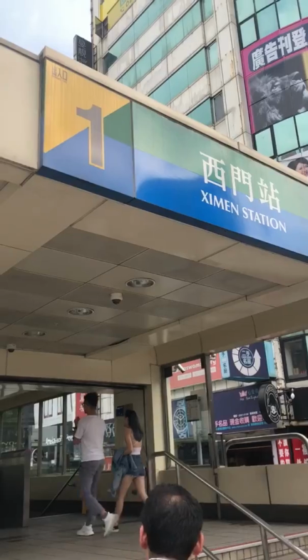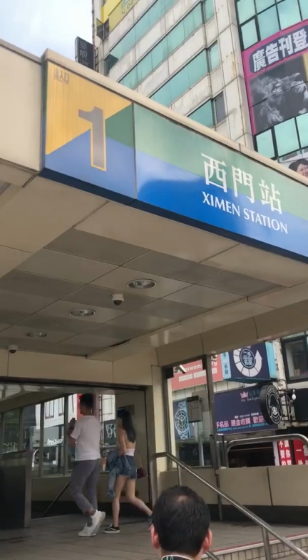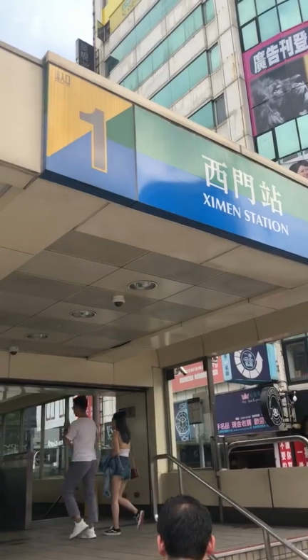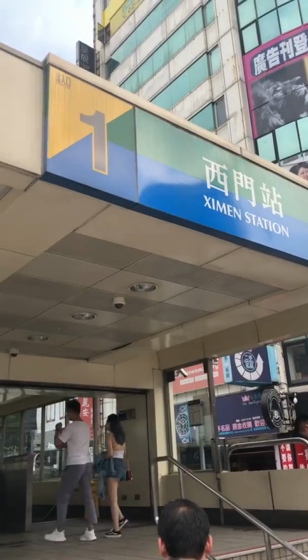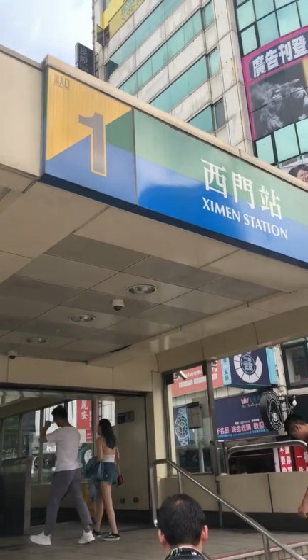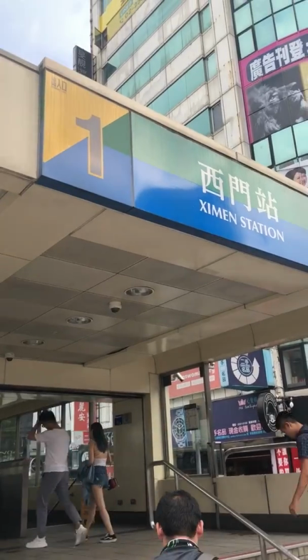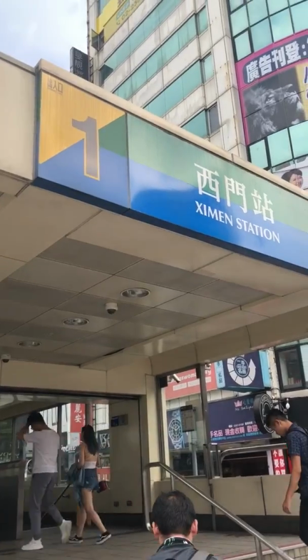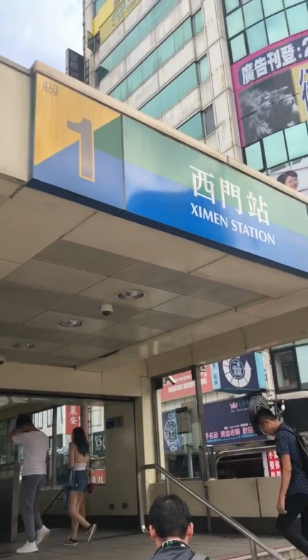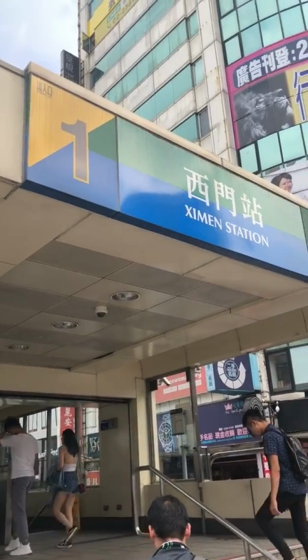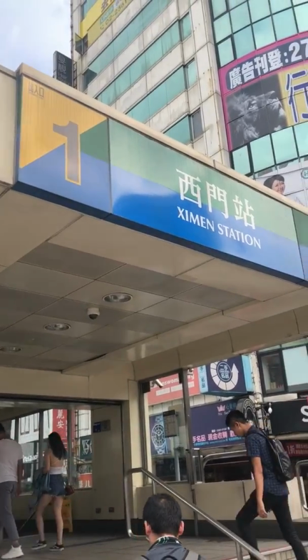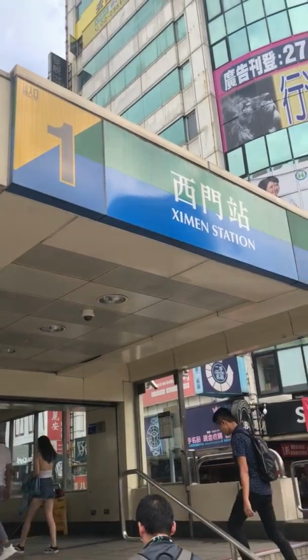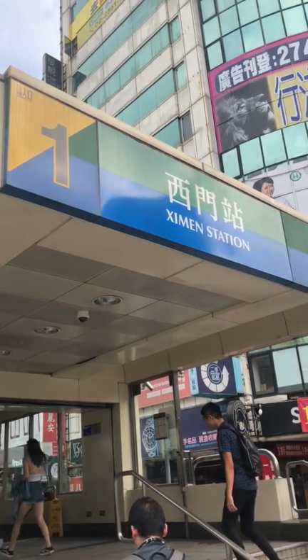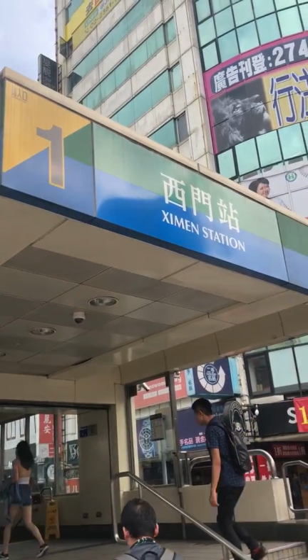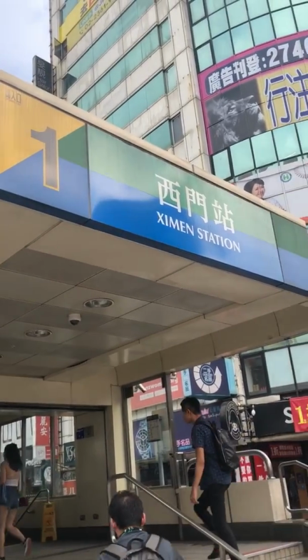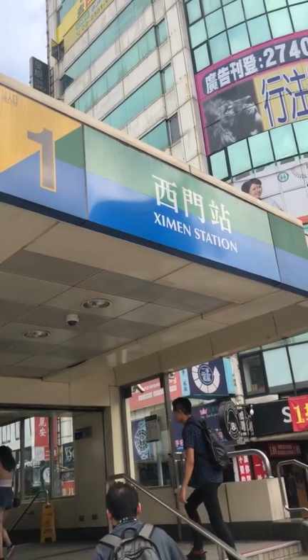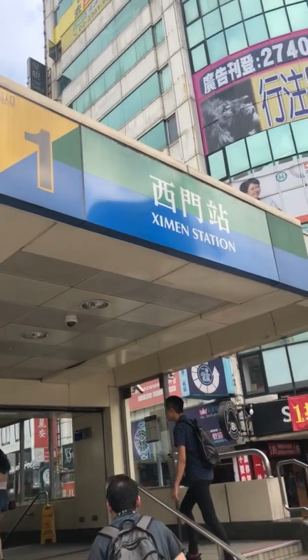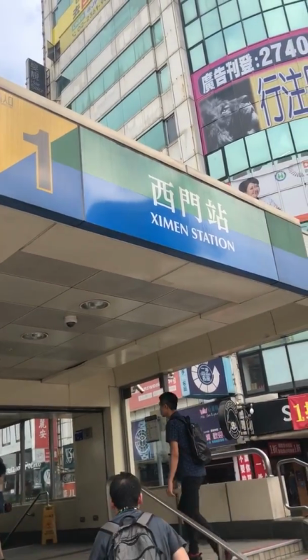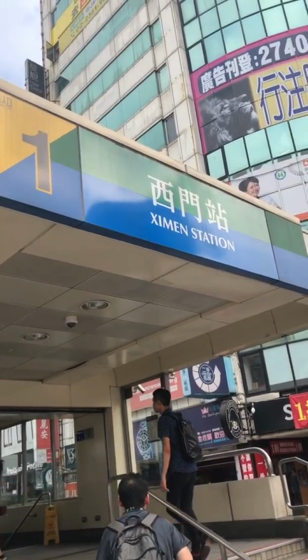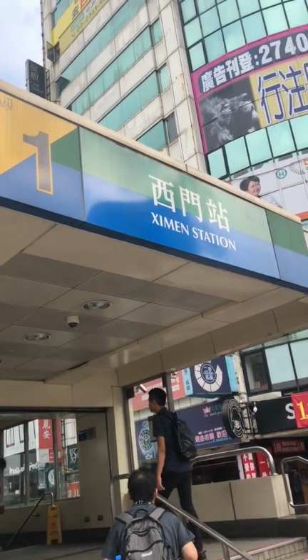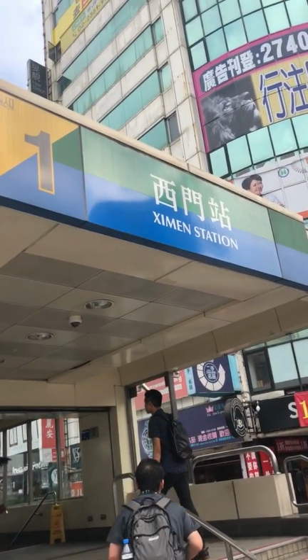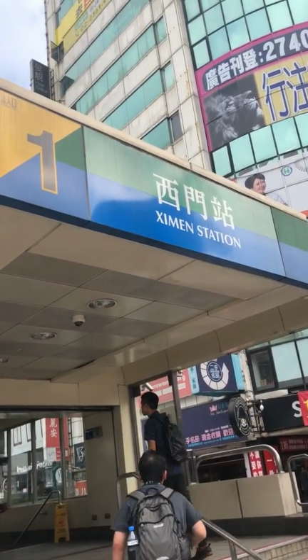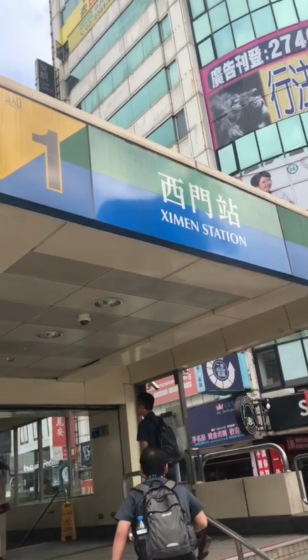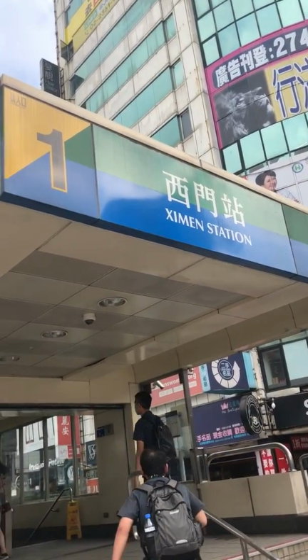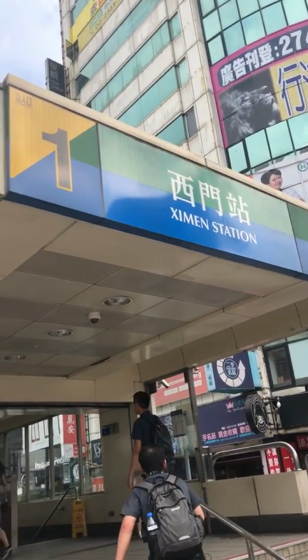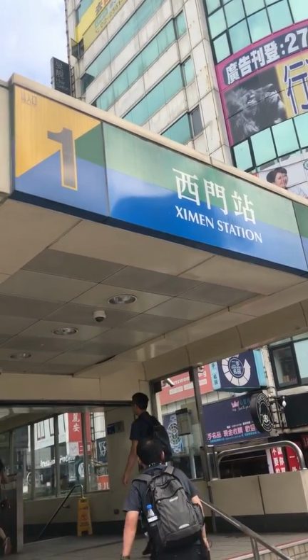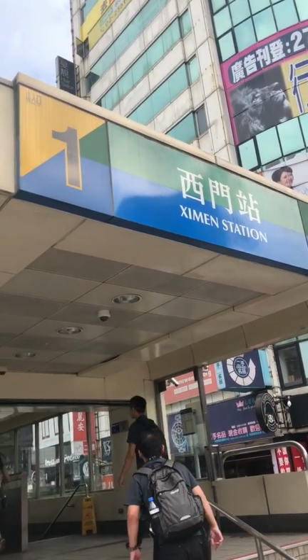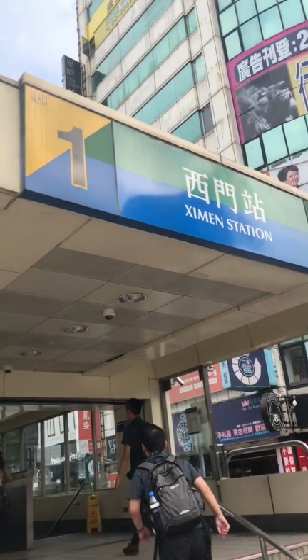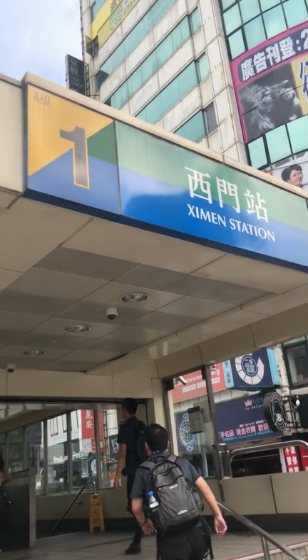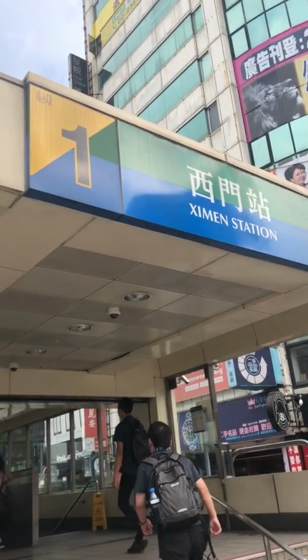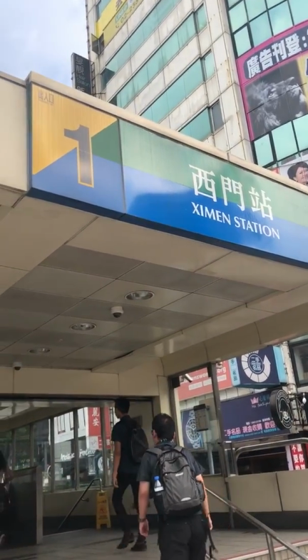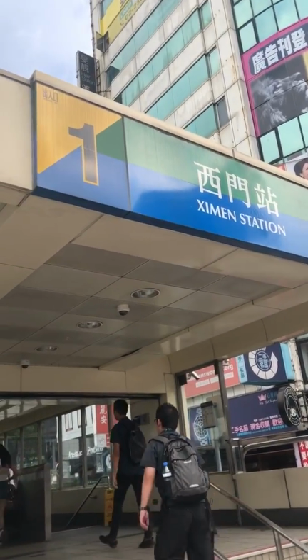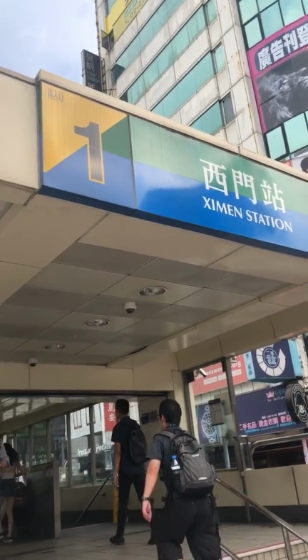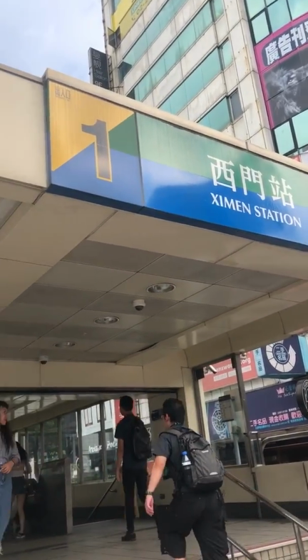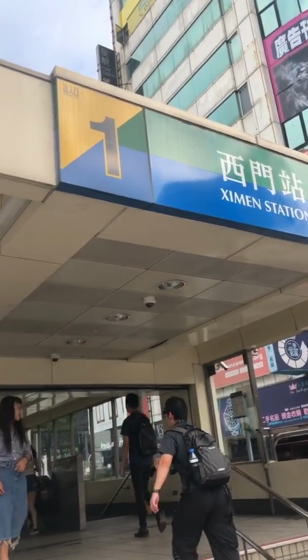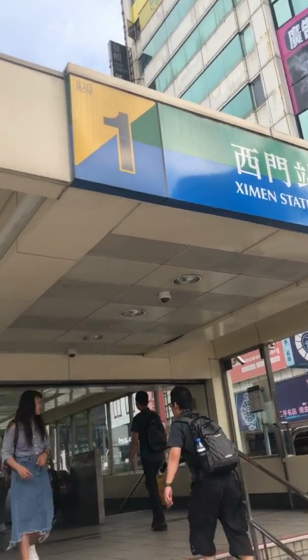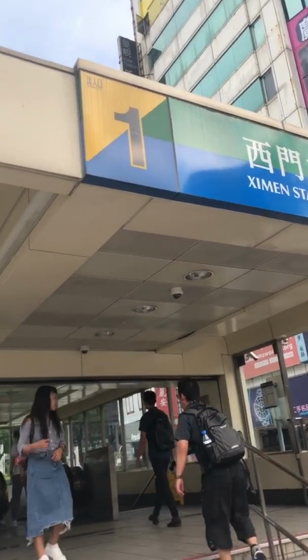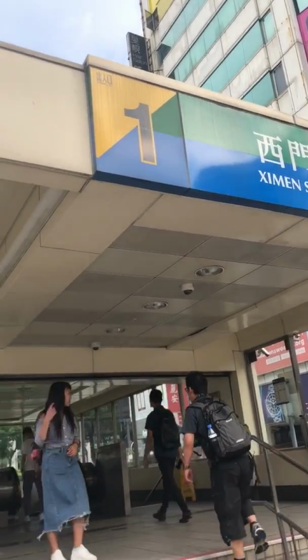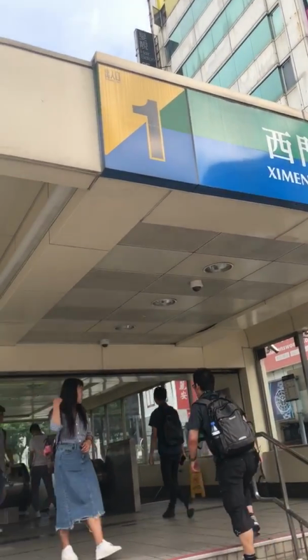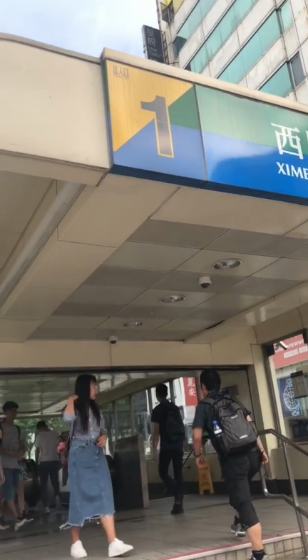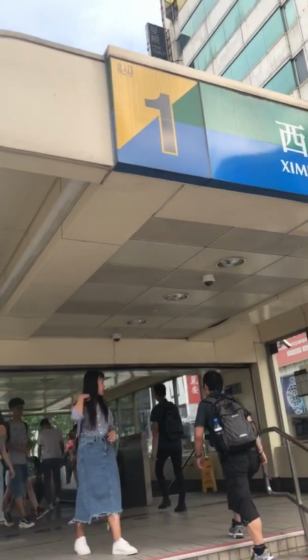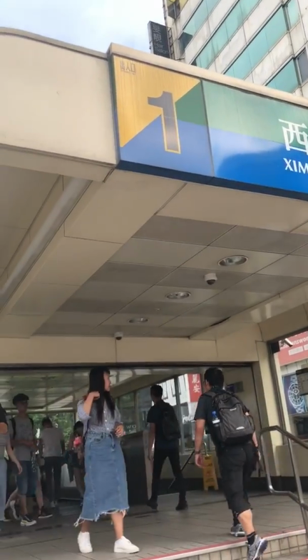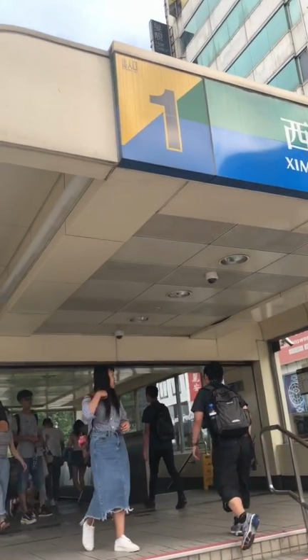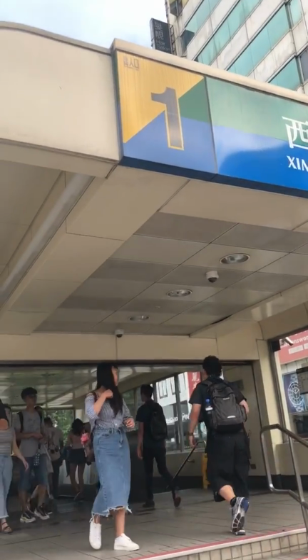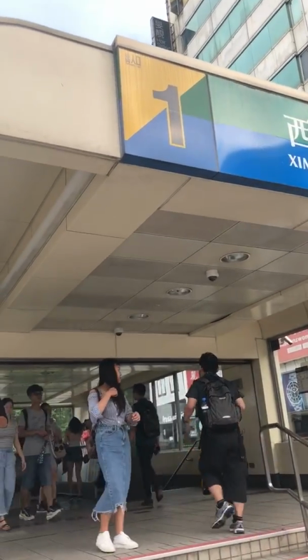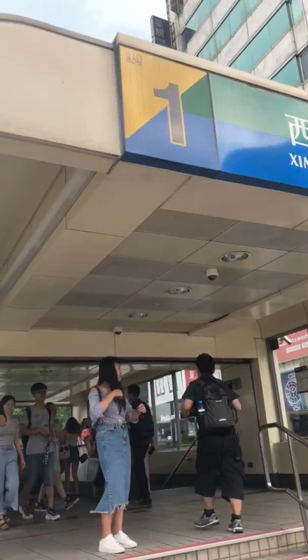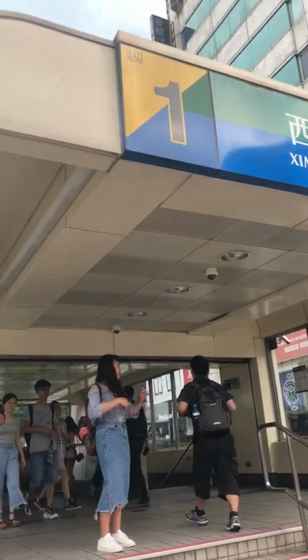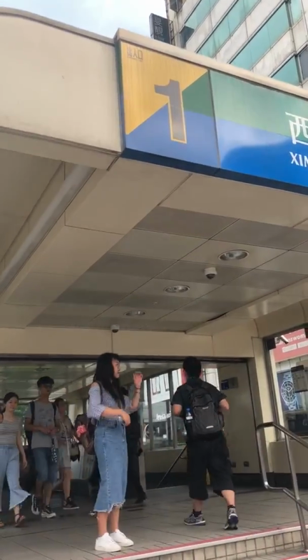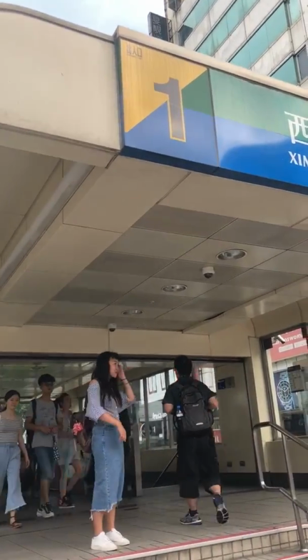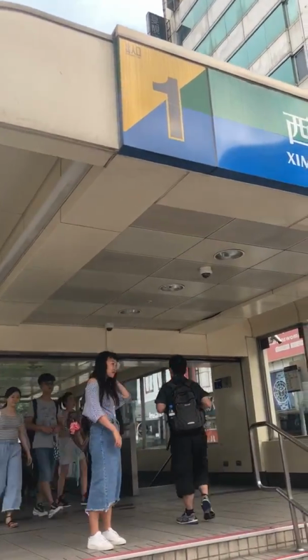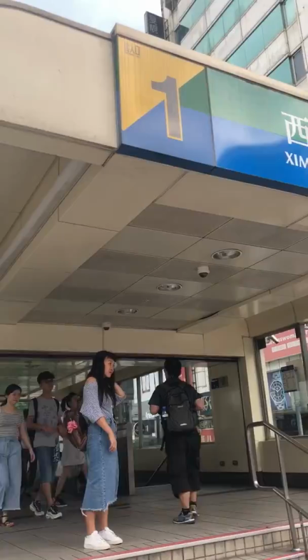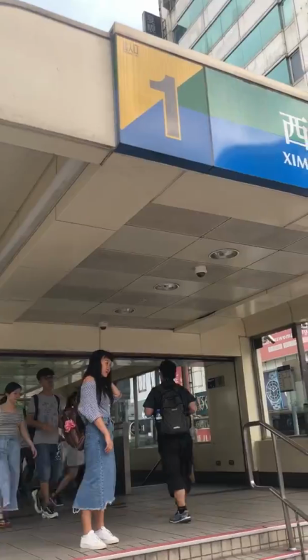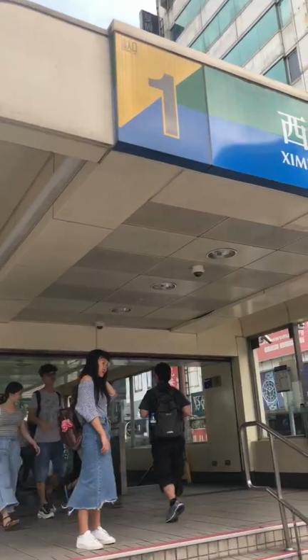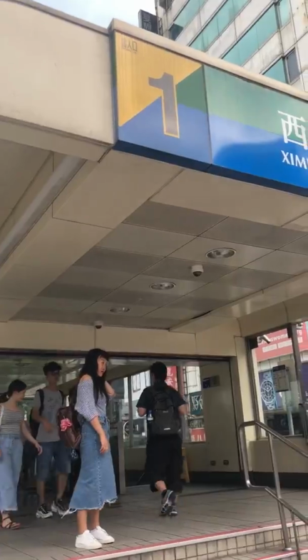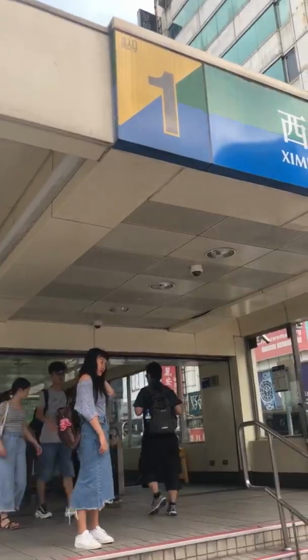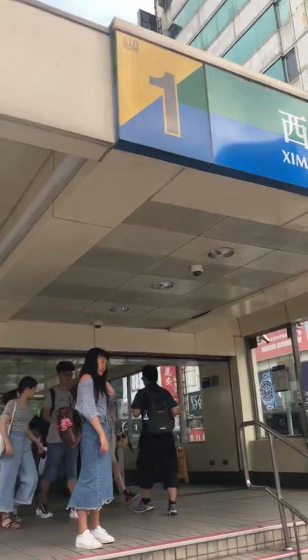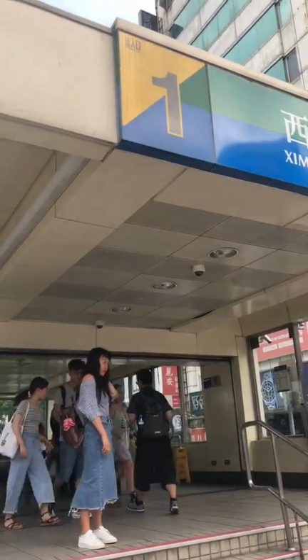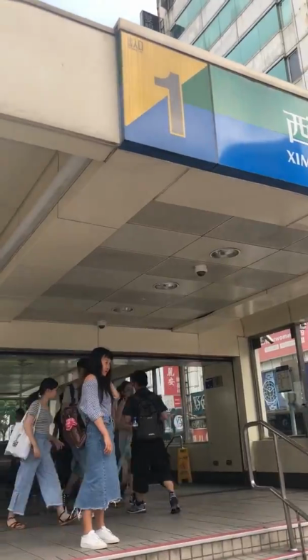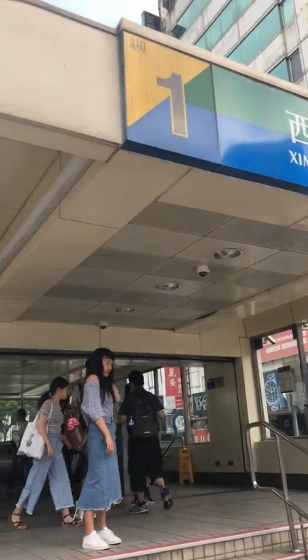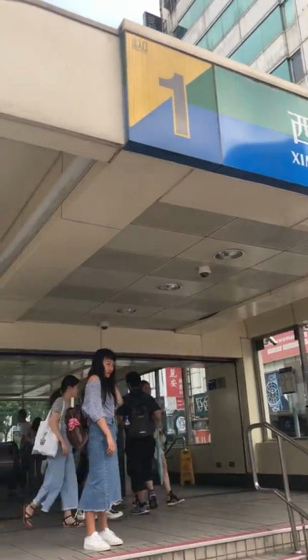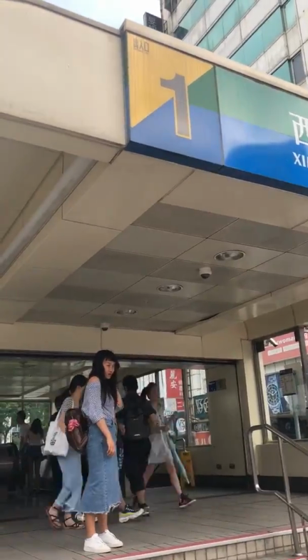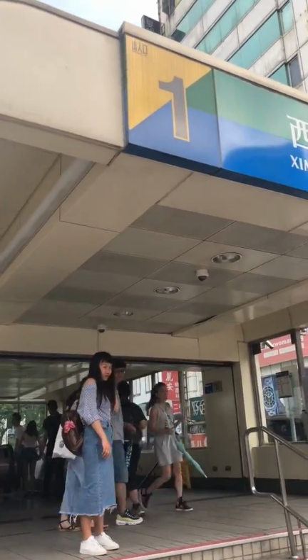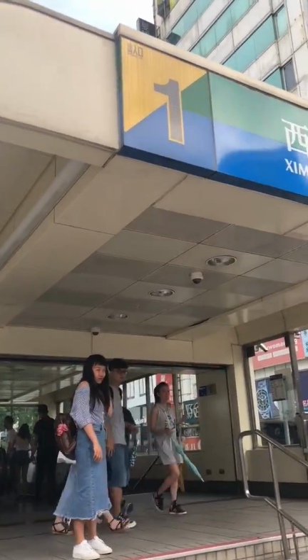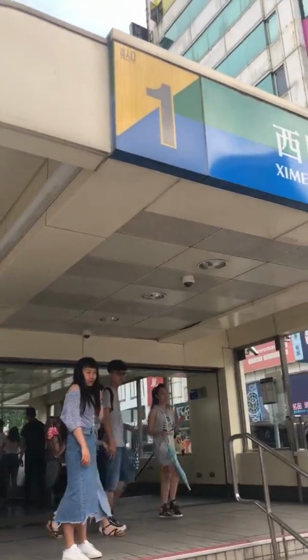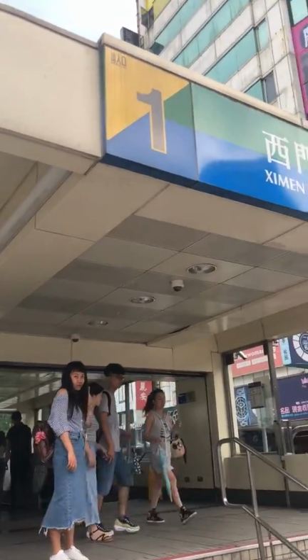Welcome to Shimin. This is Shimin Exit 1. I'm going to walk you to your studio.